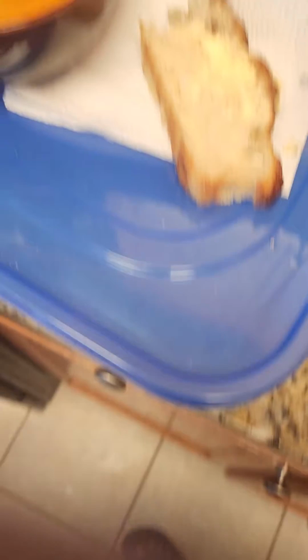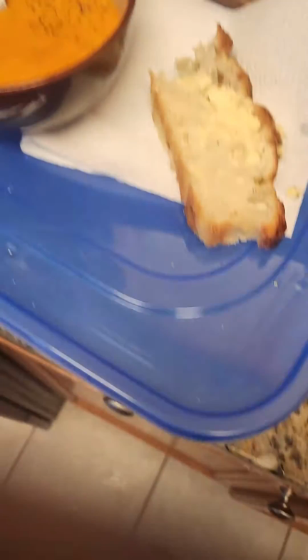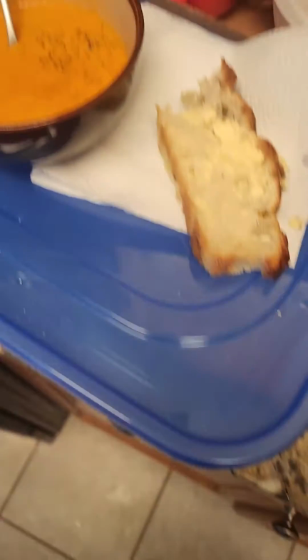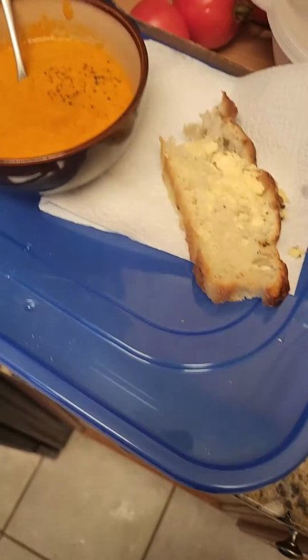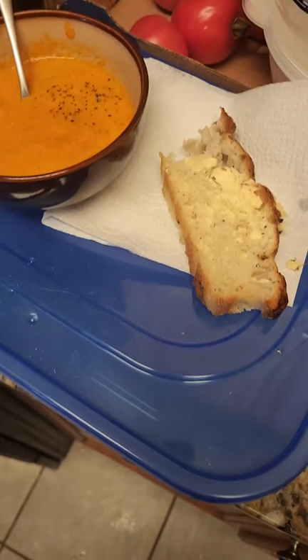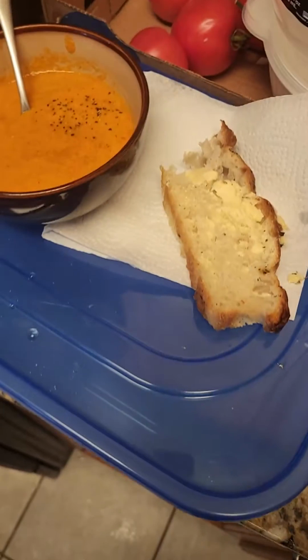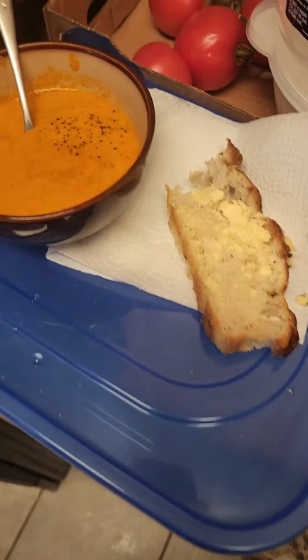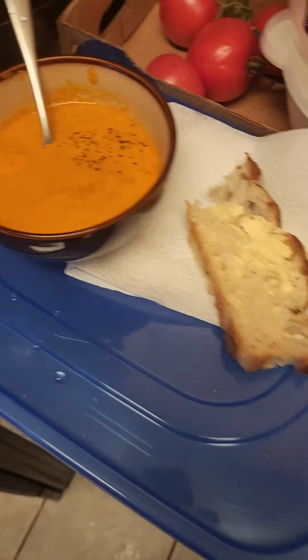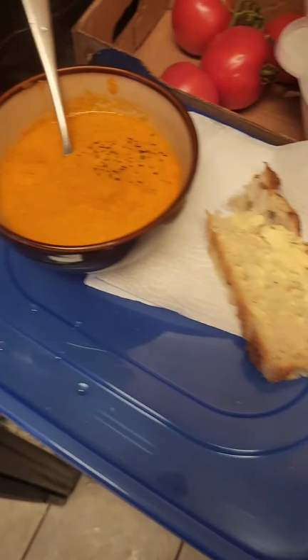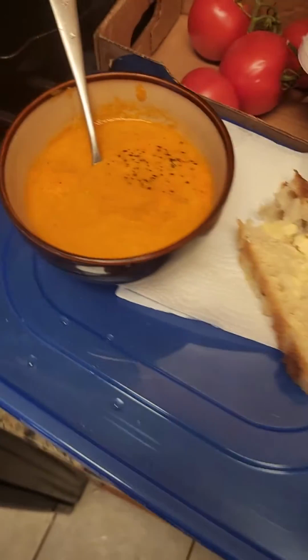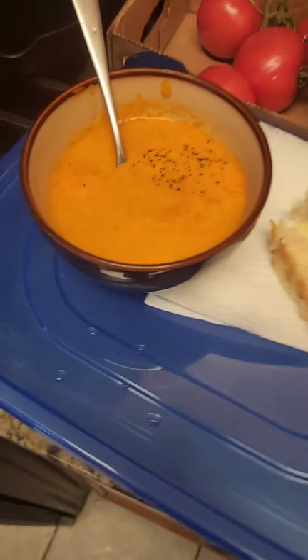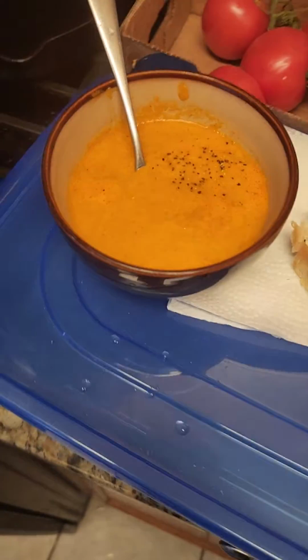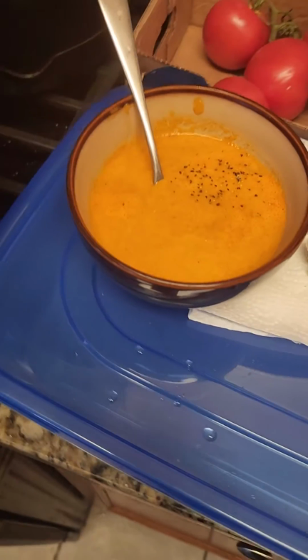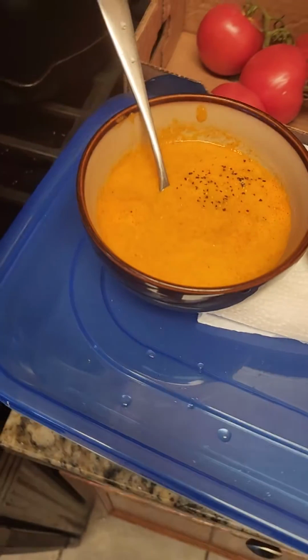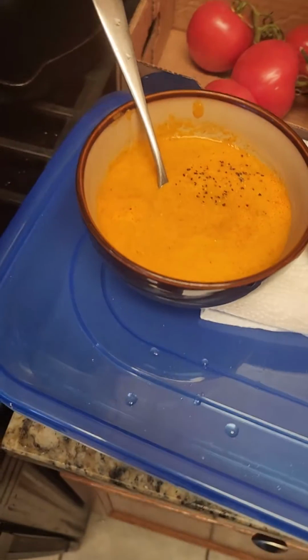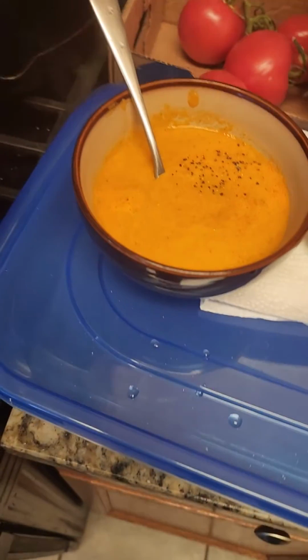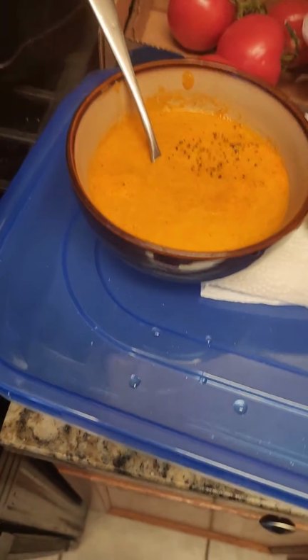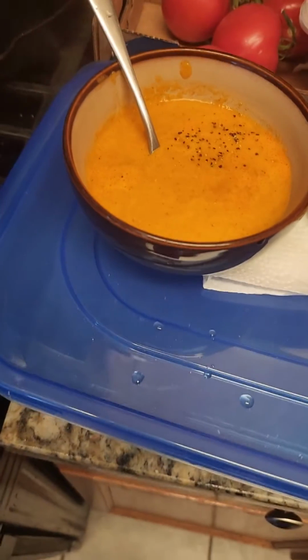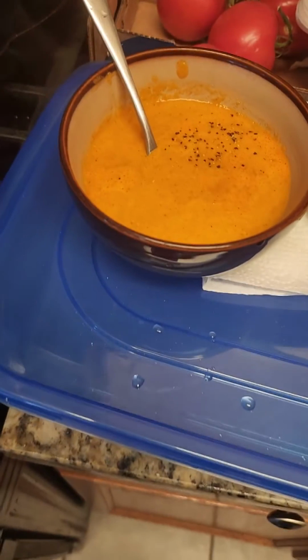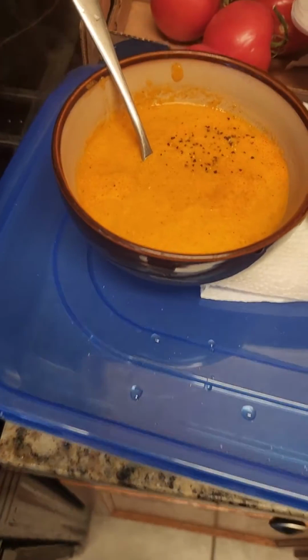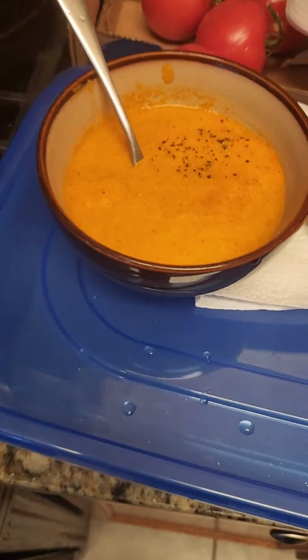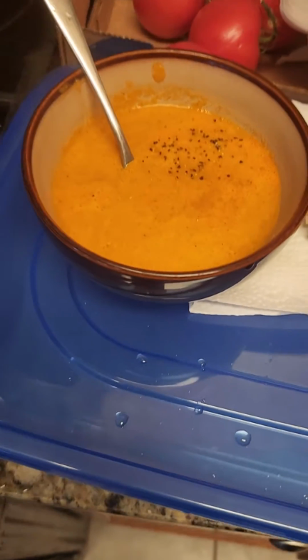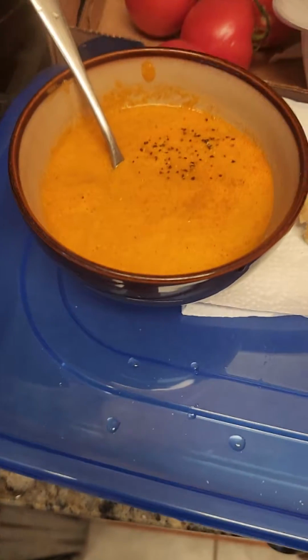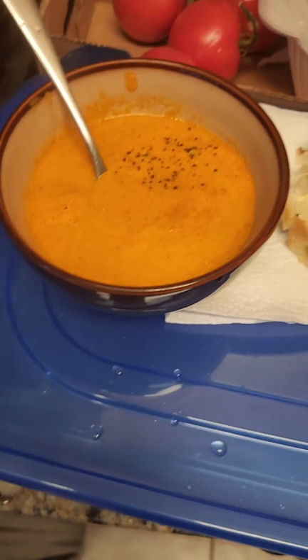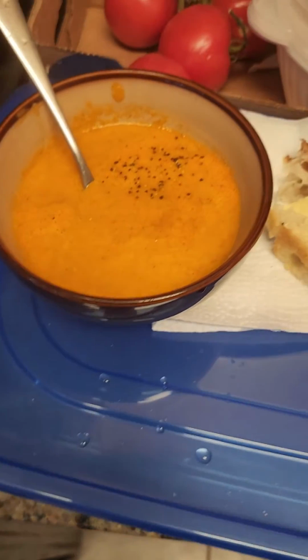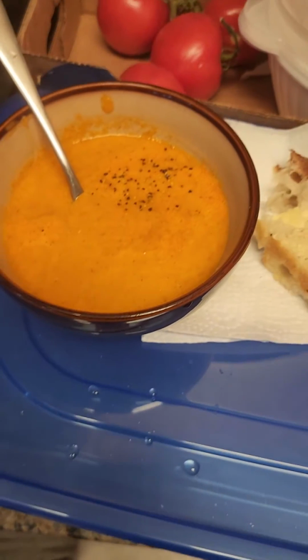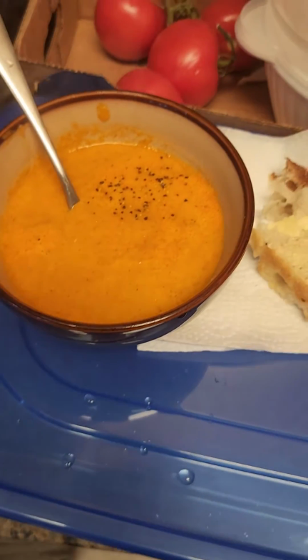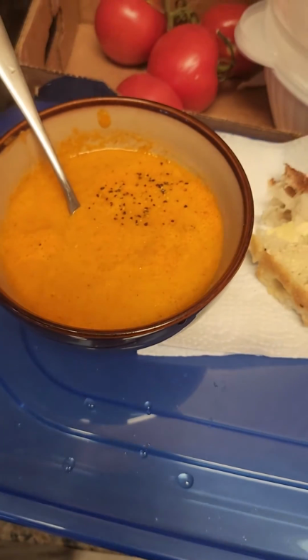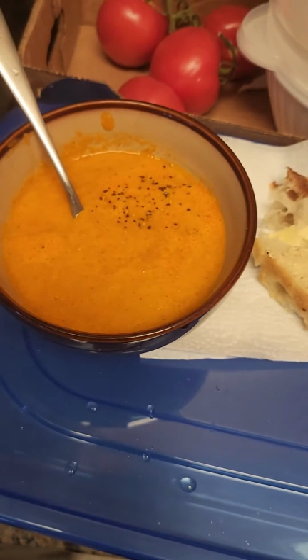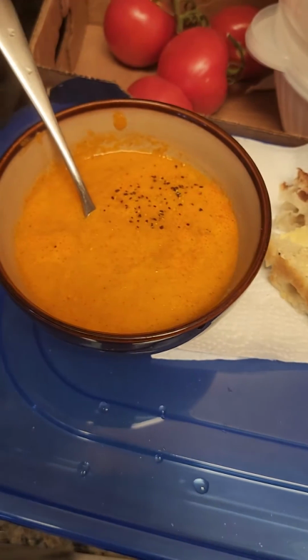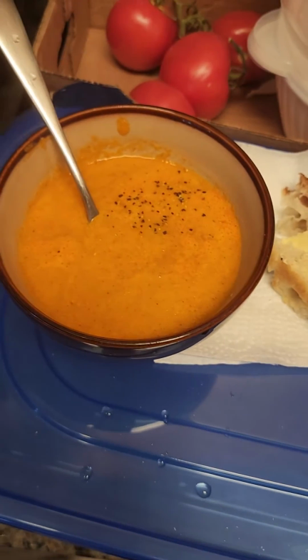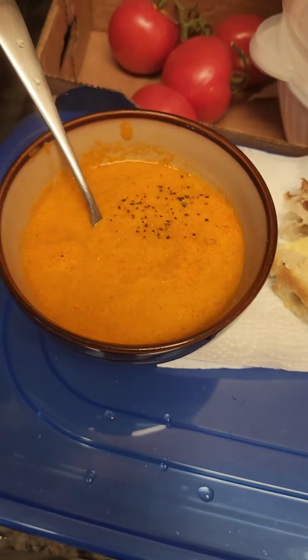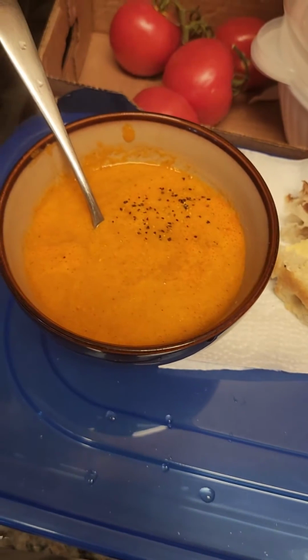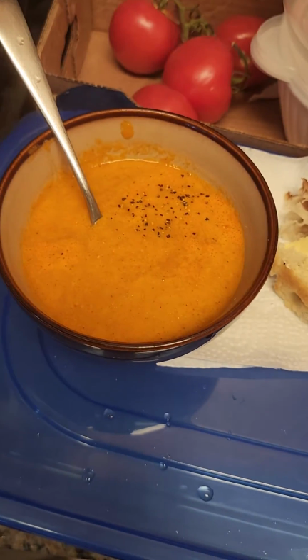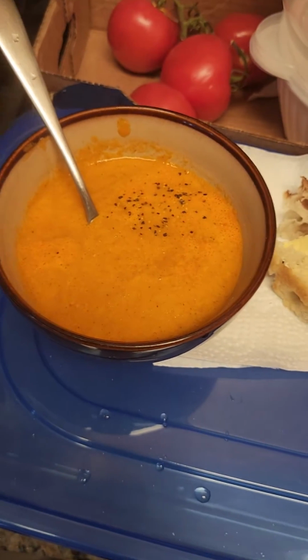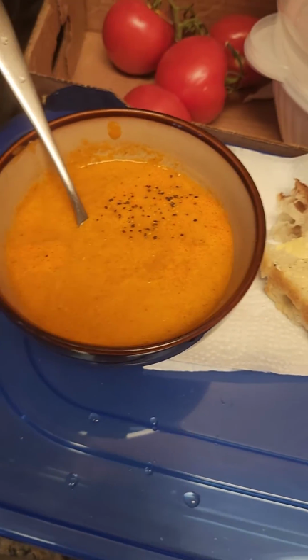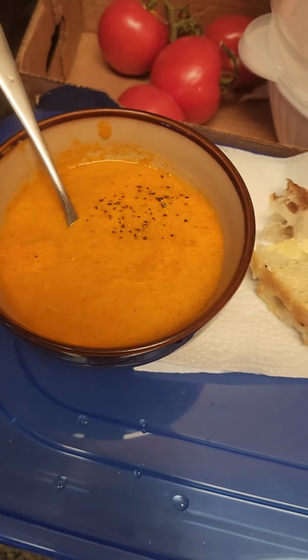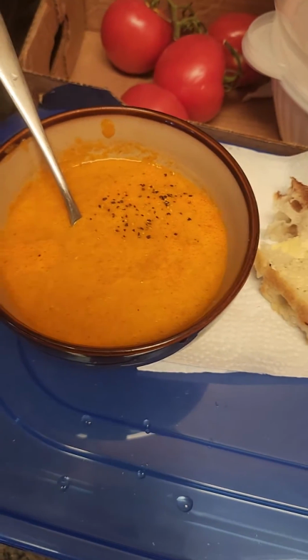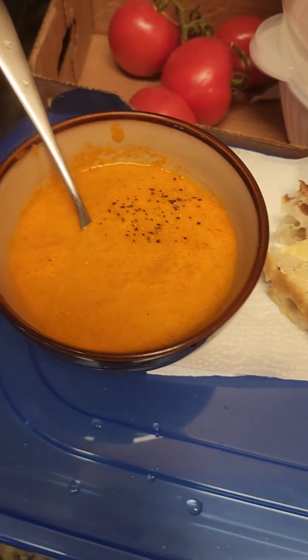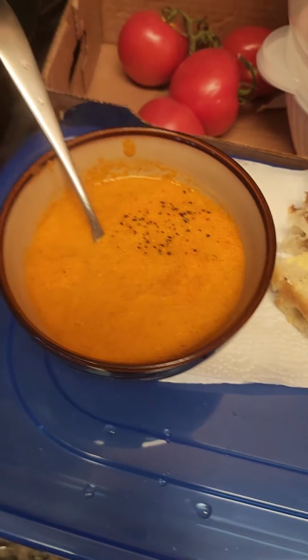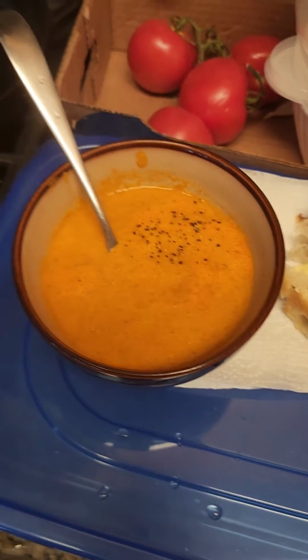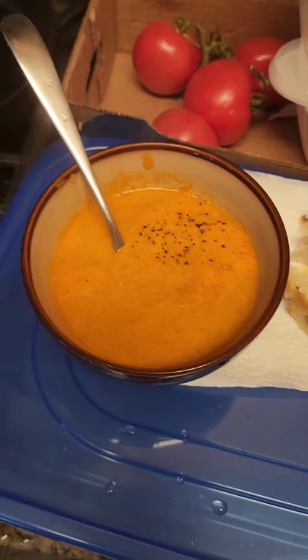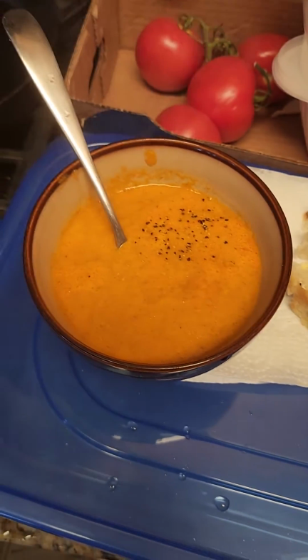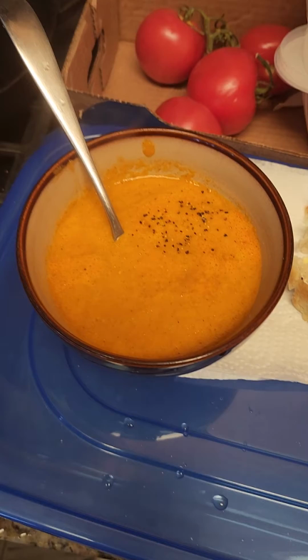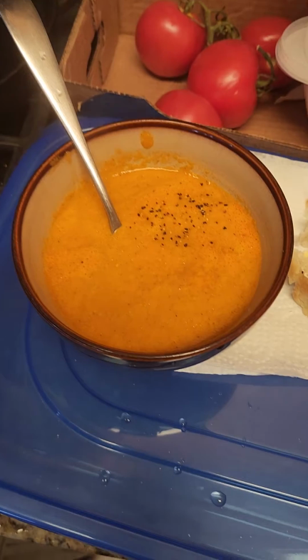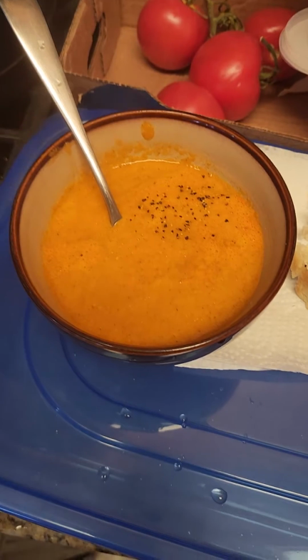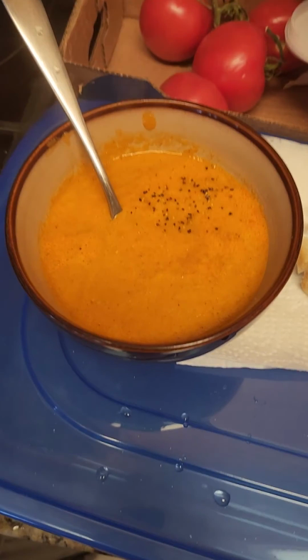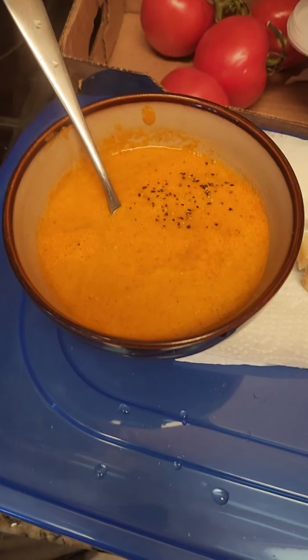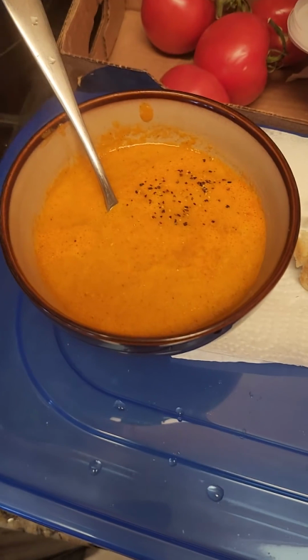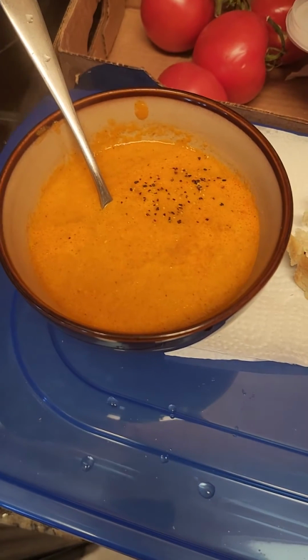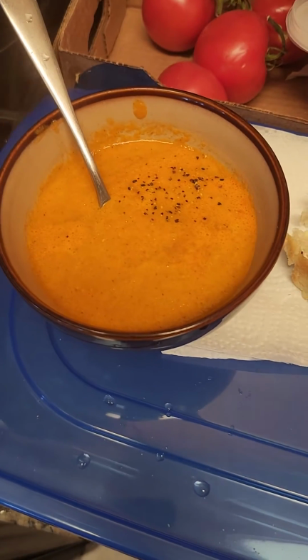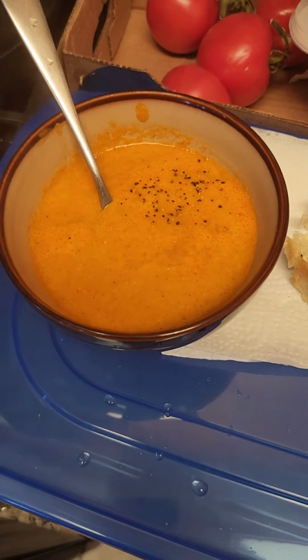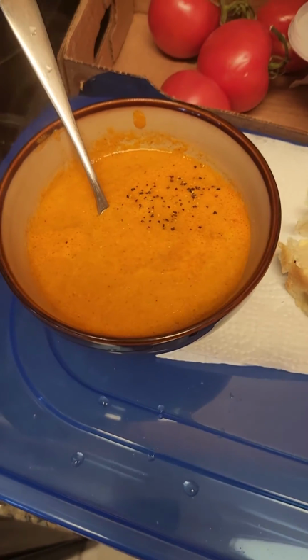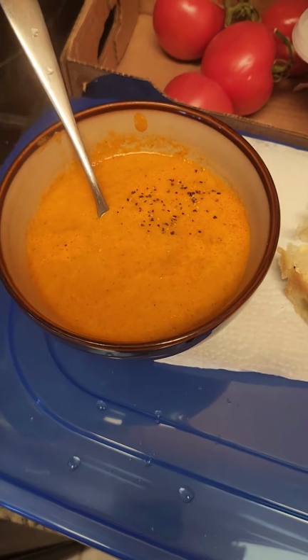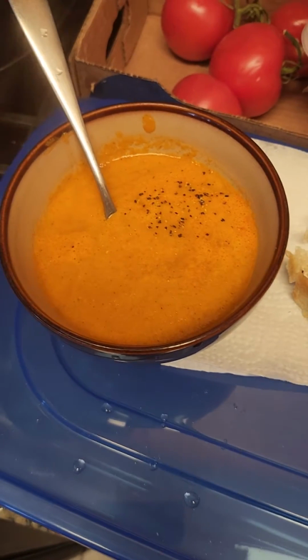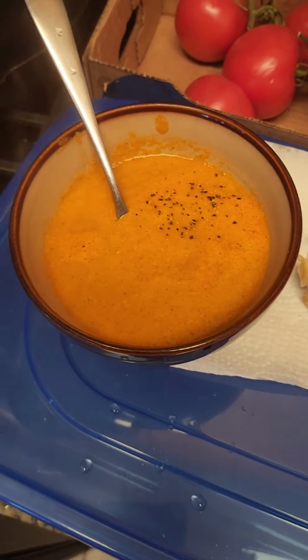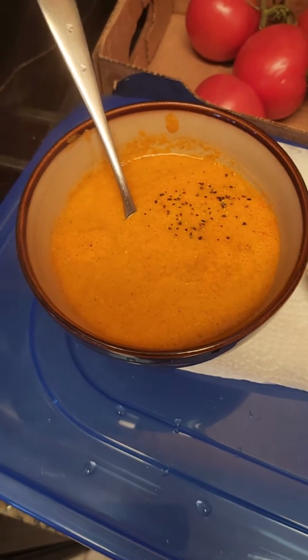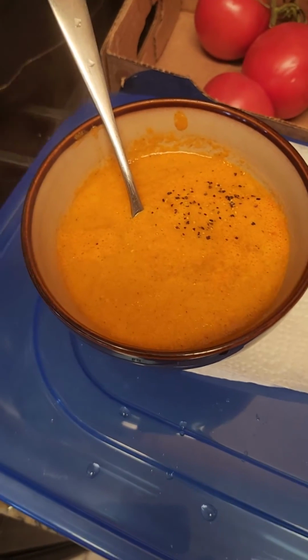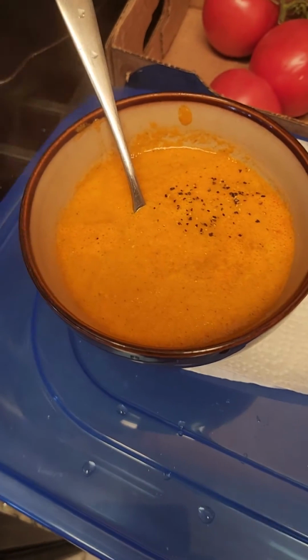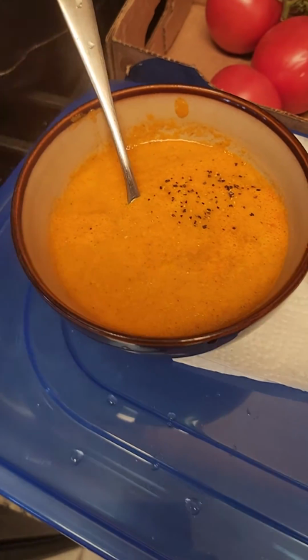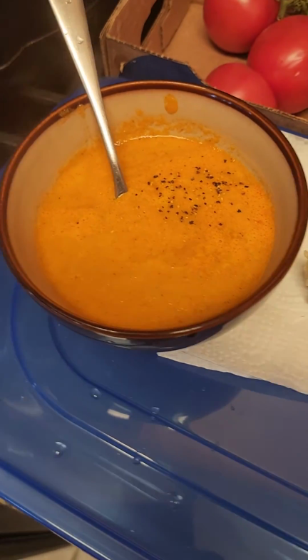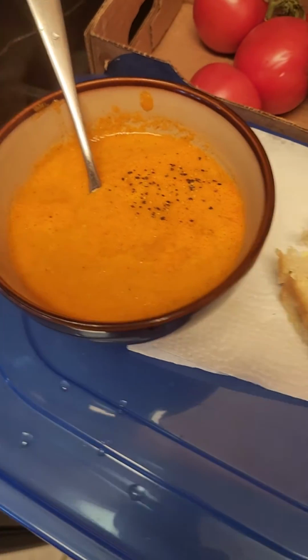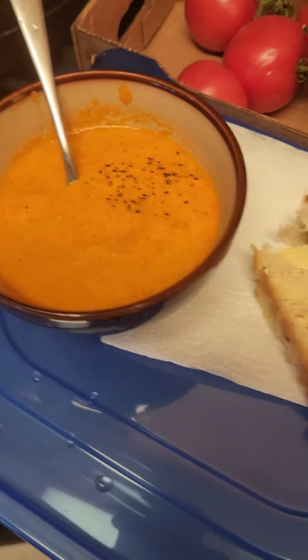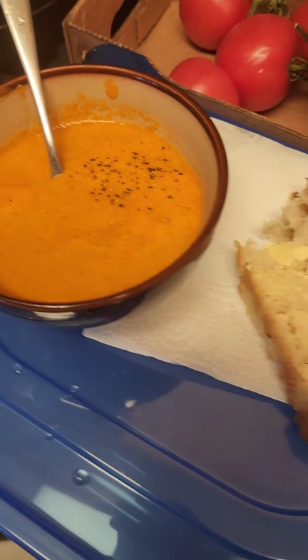Voila! Tomato basil. I added a little piece of red pepper. So it's tomato, red pepper, basil.